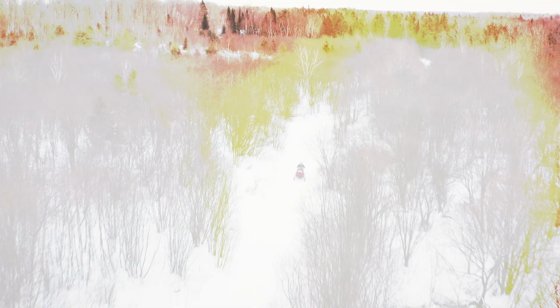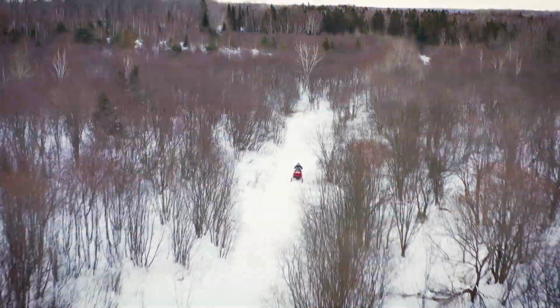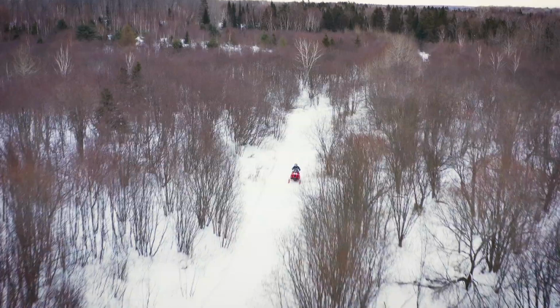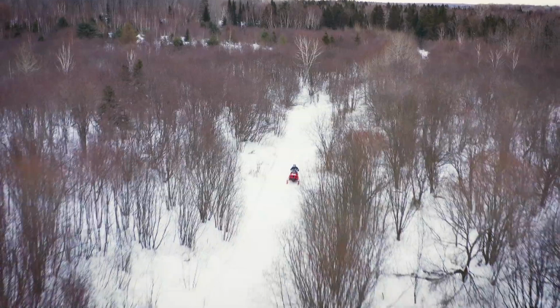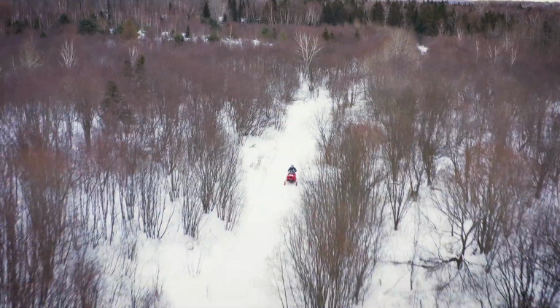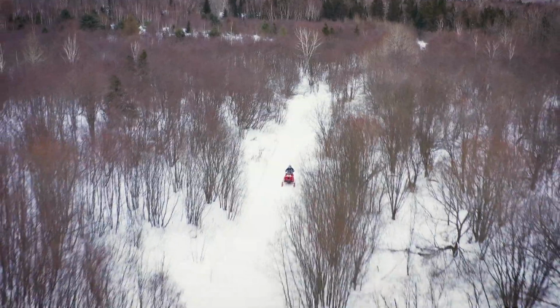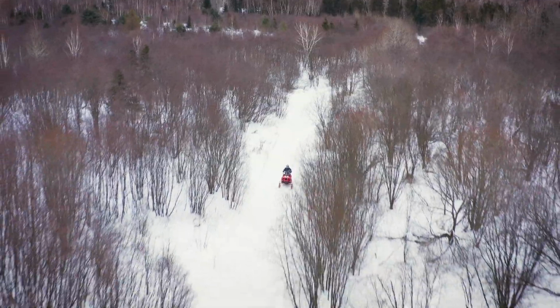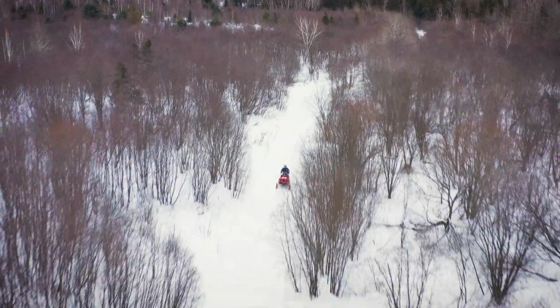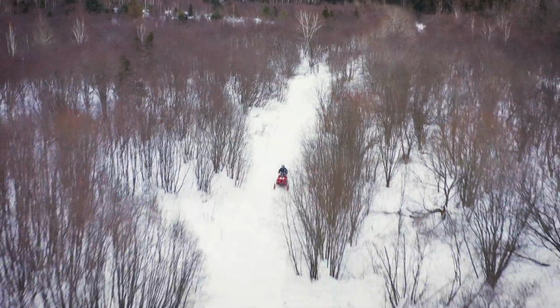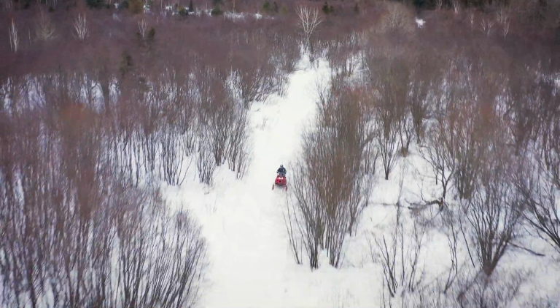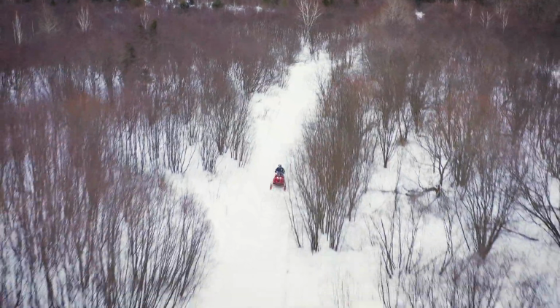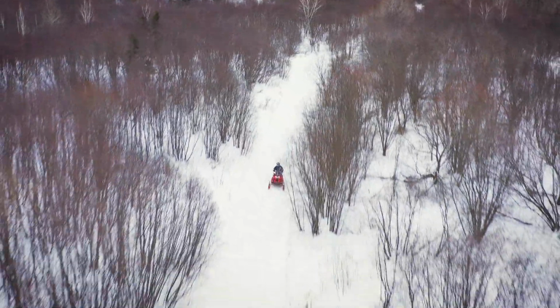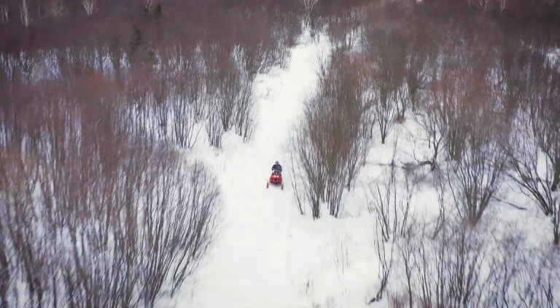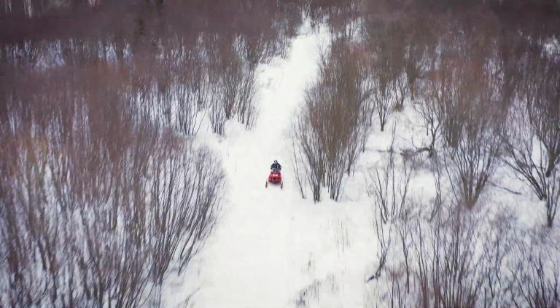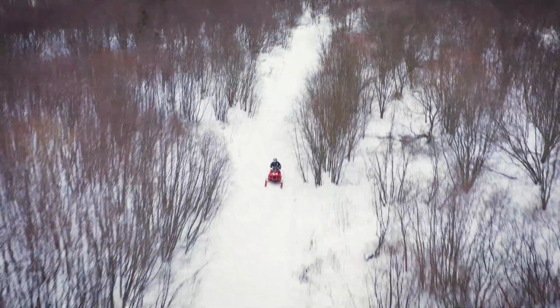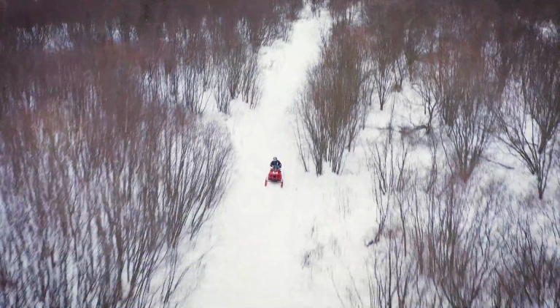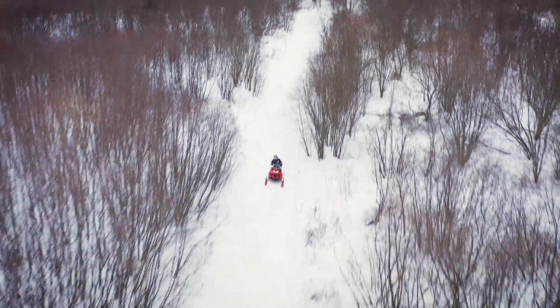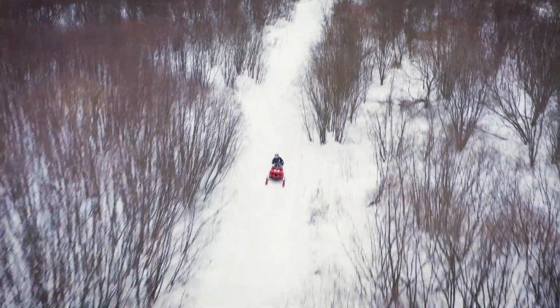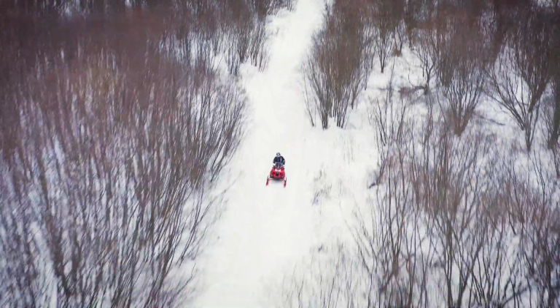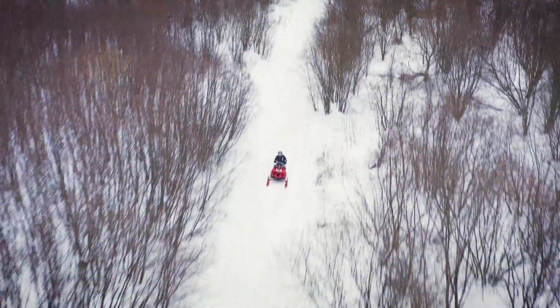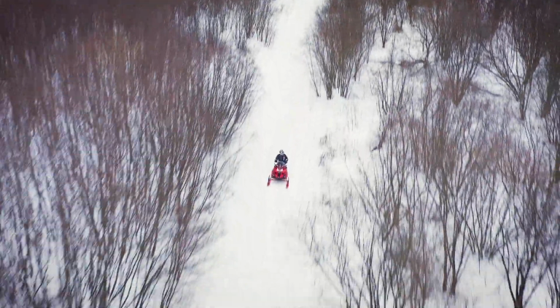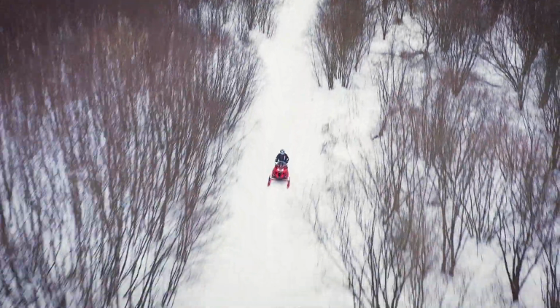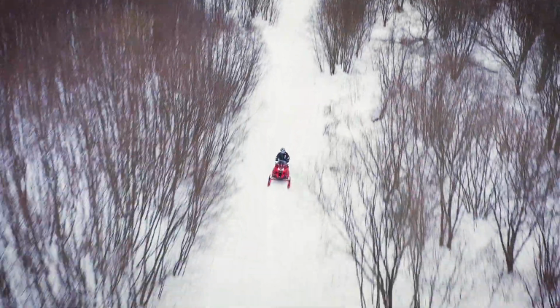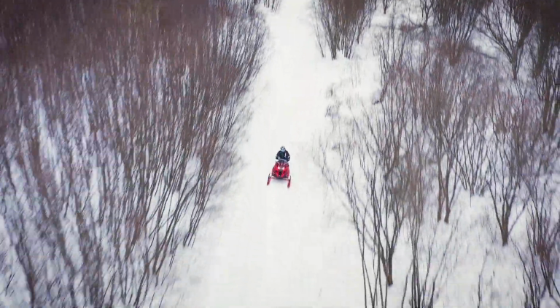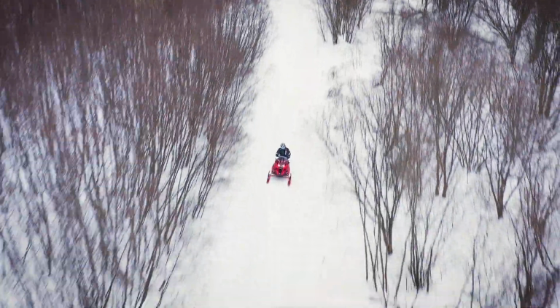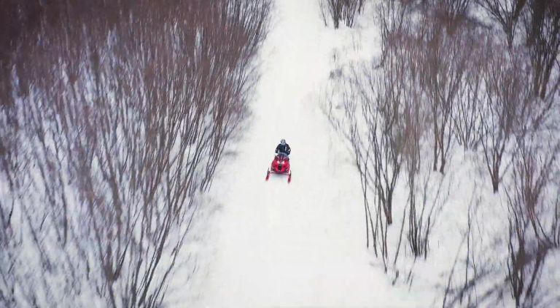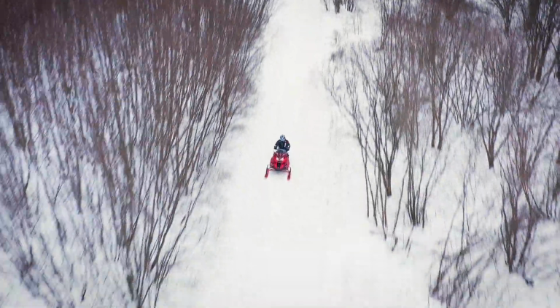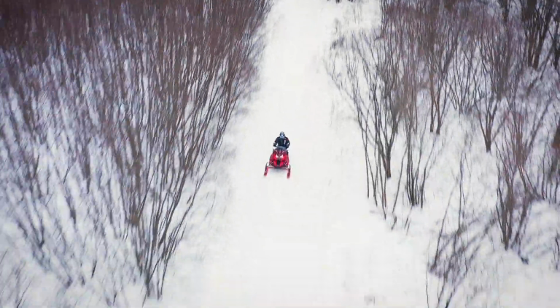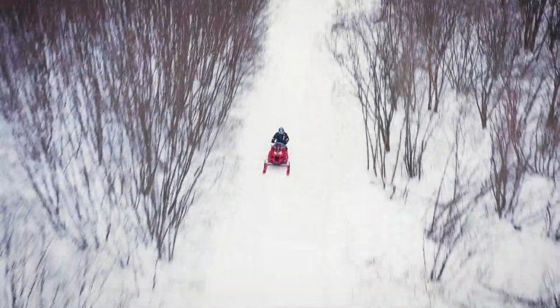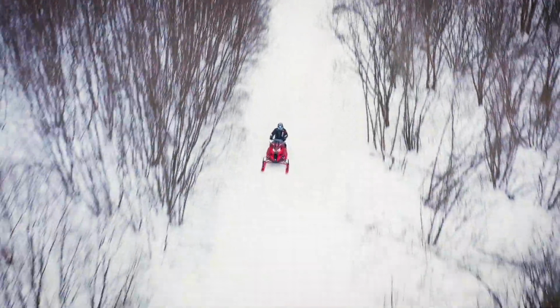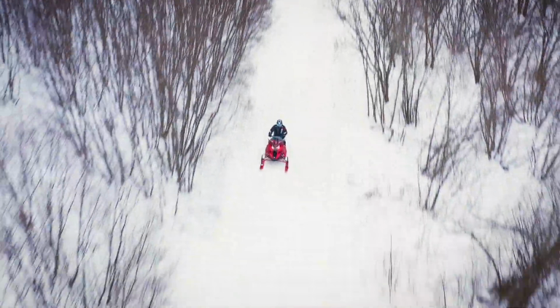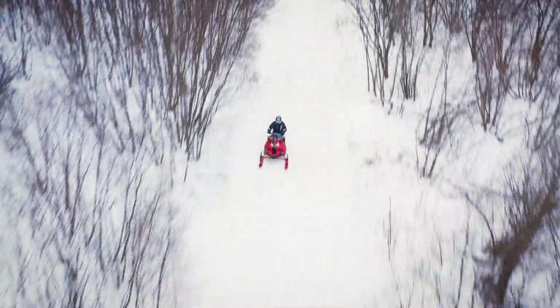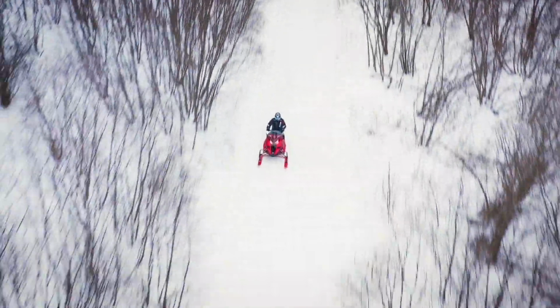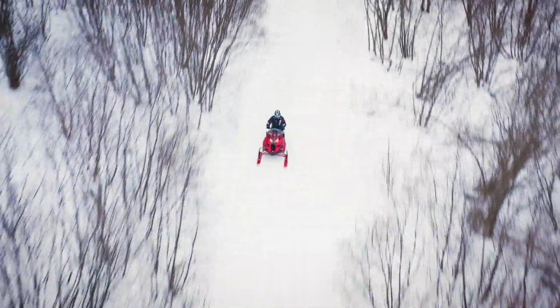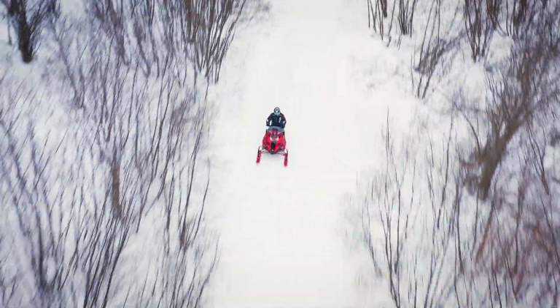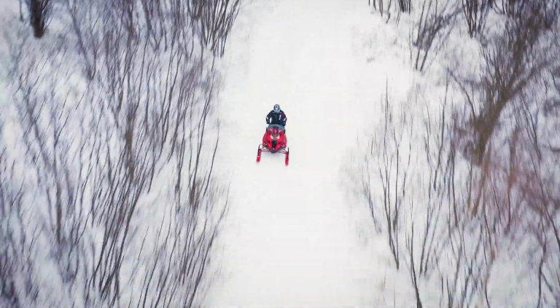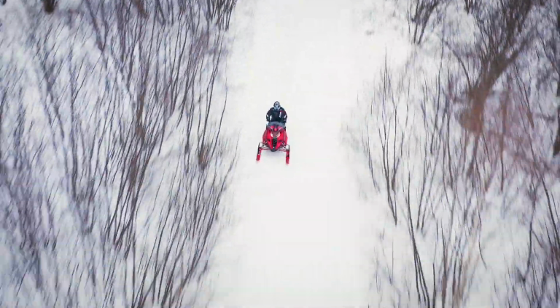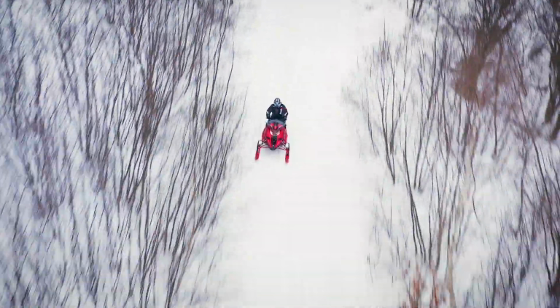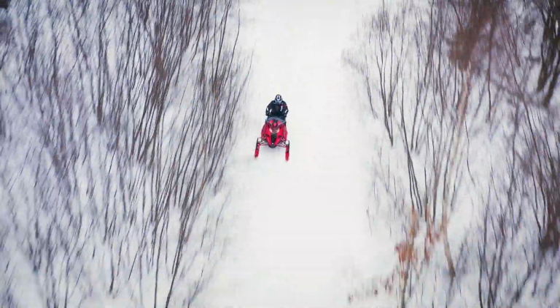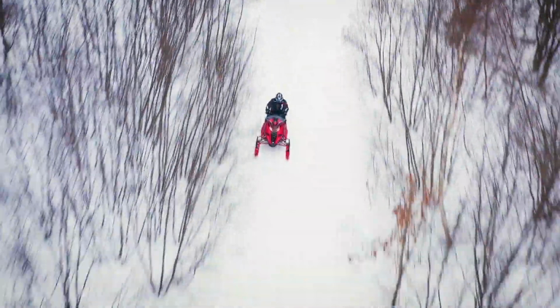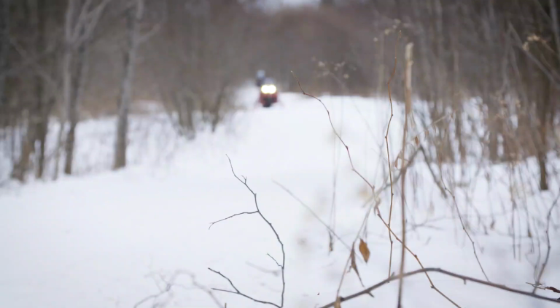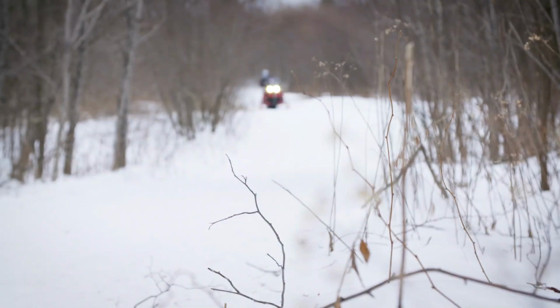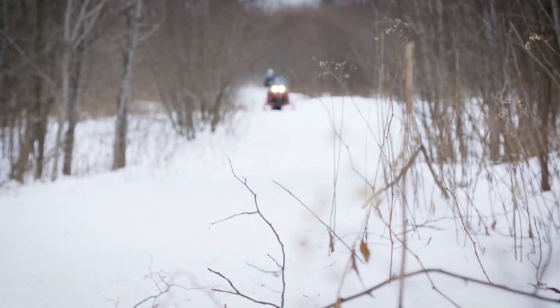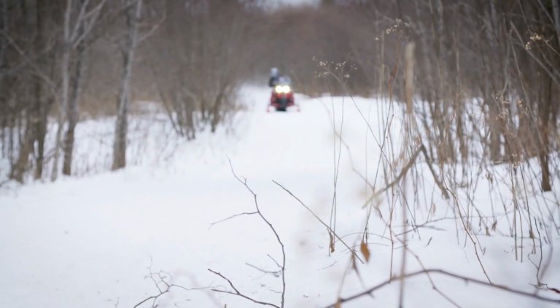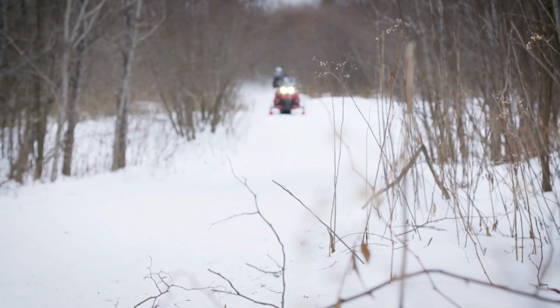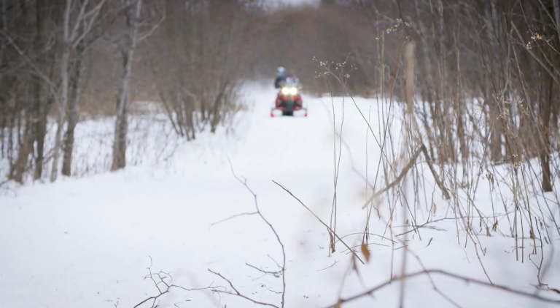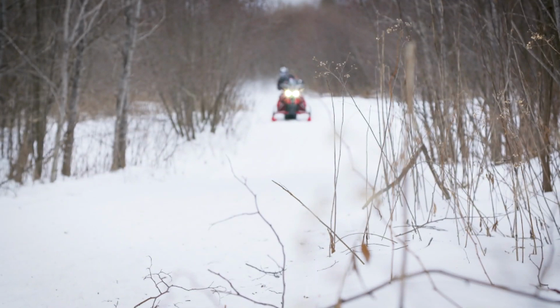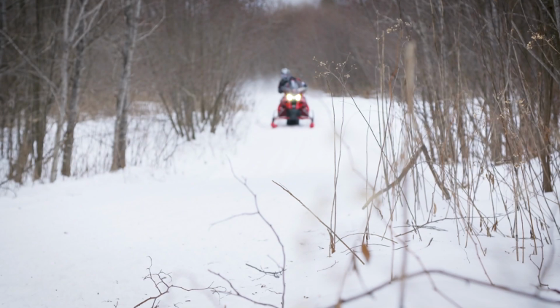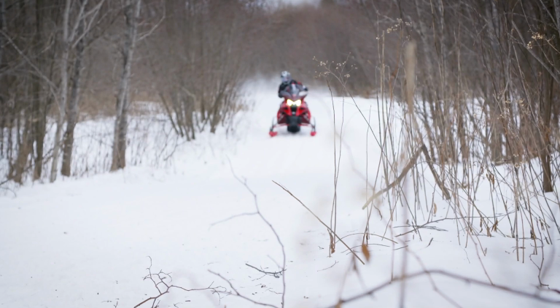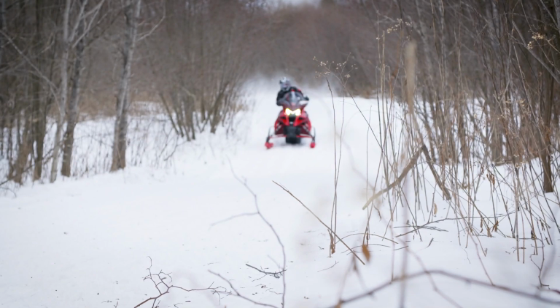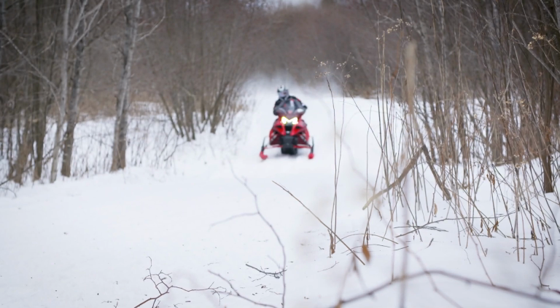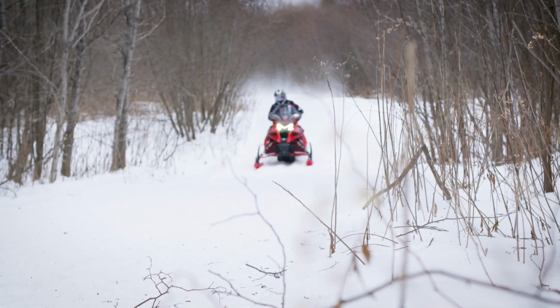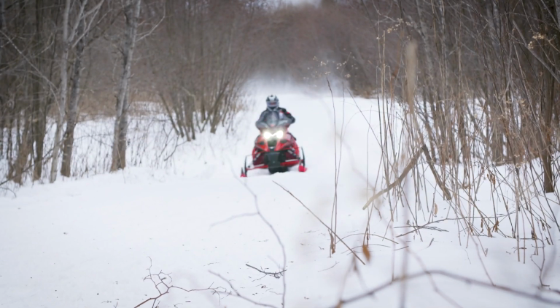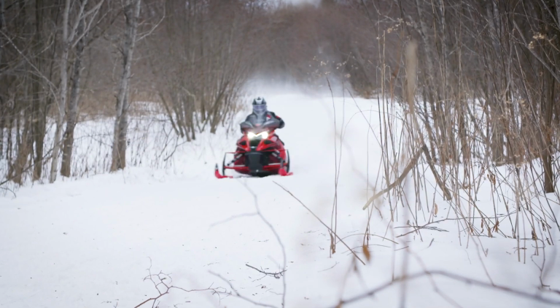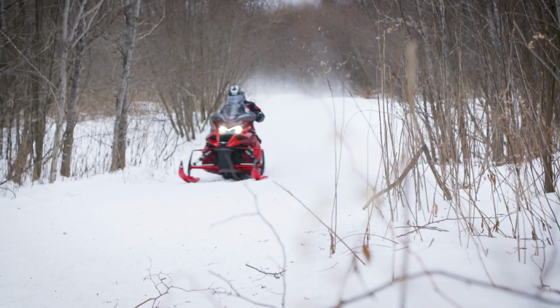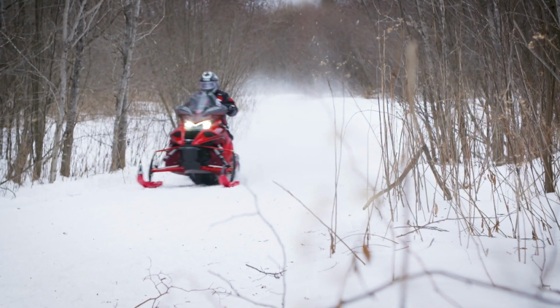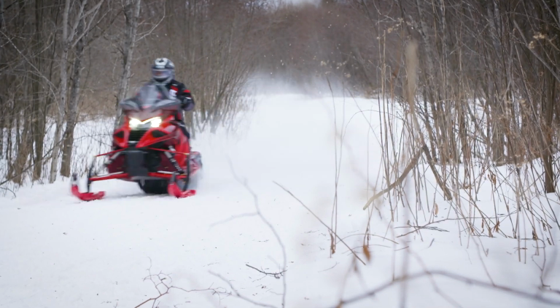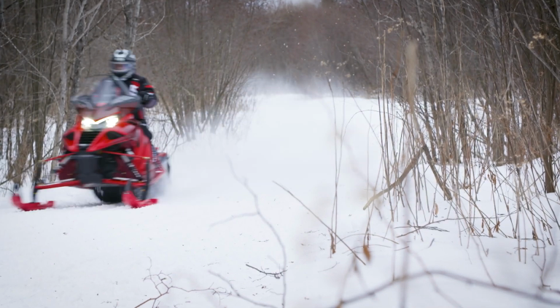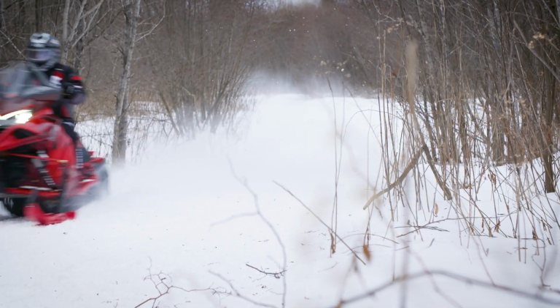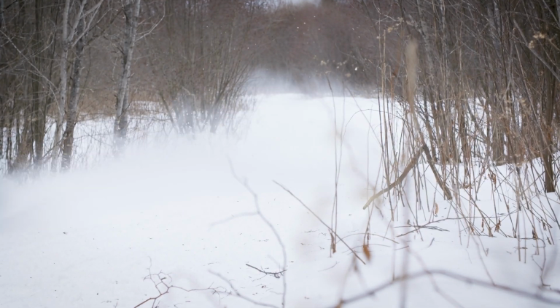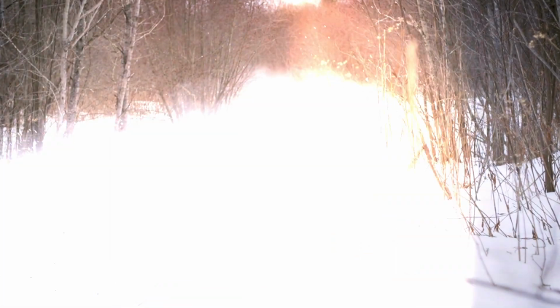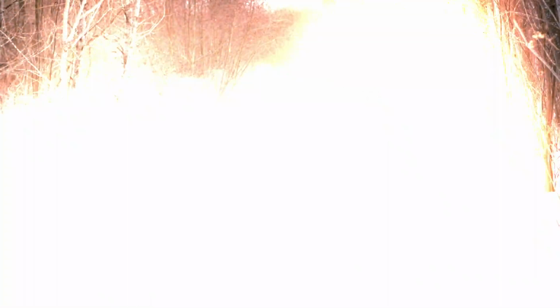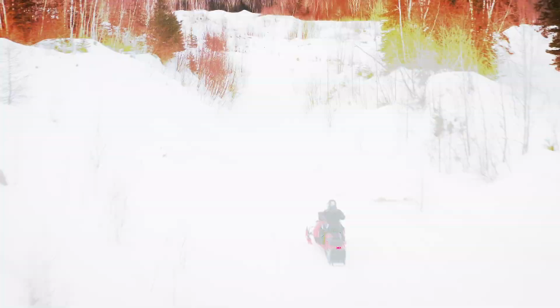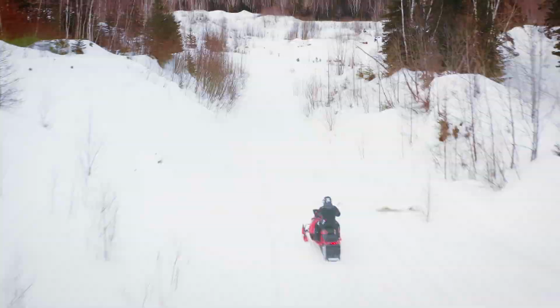The SR Viper, like all Yamaha four-strokes, is extremely fuel efficient, clean and reliable, and it's engineered for the long run.